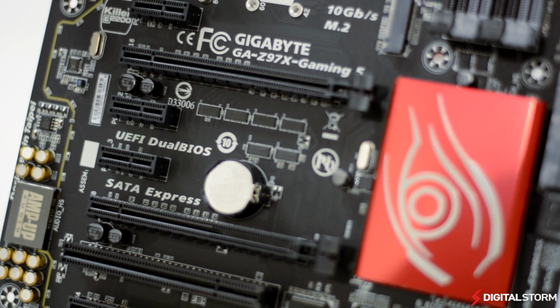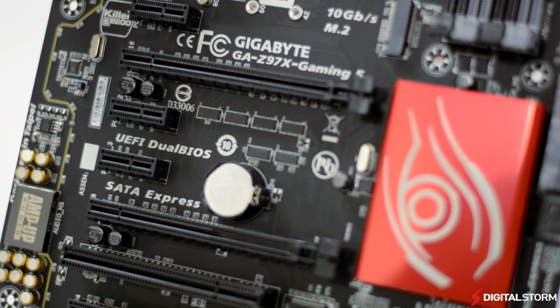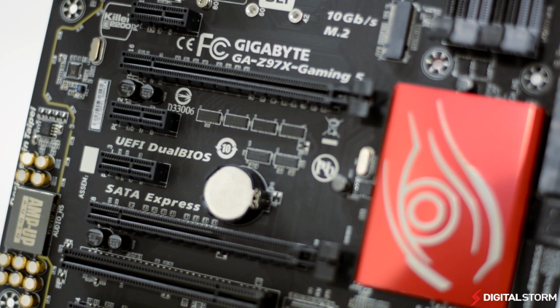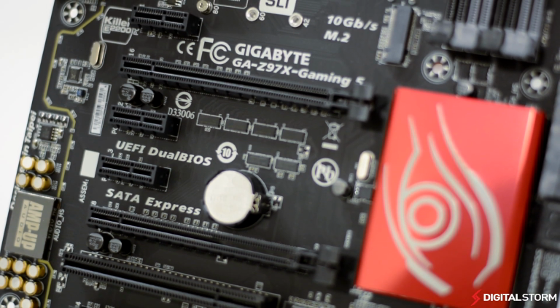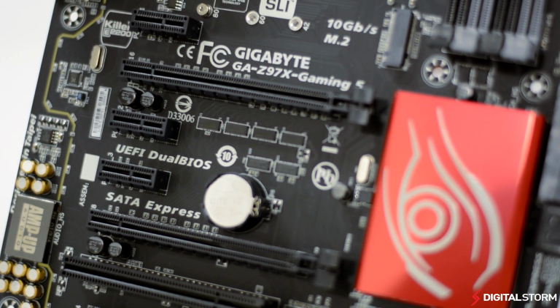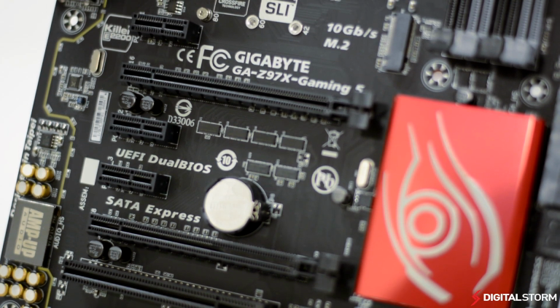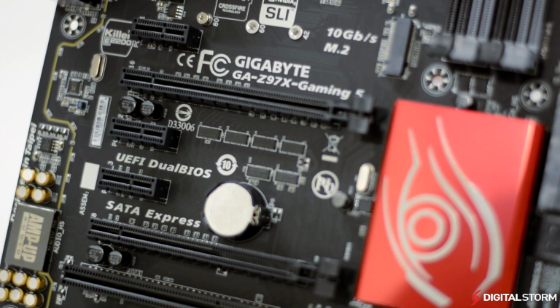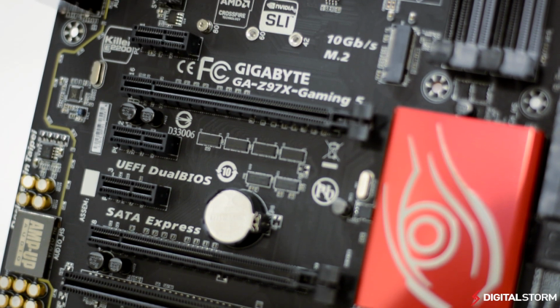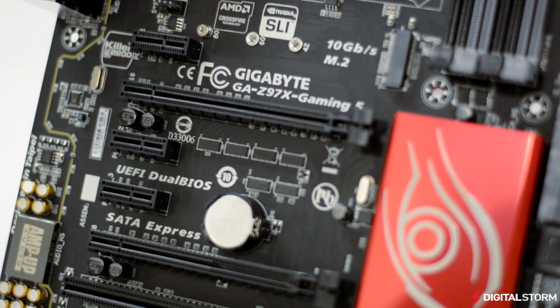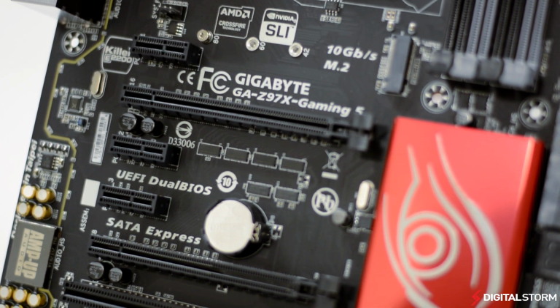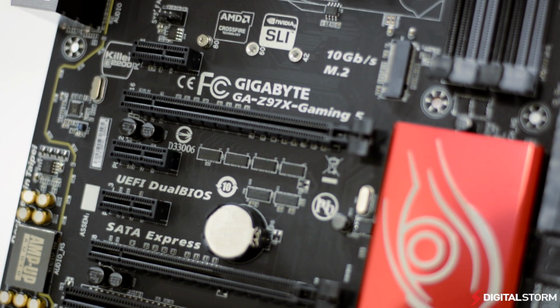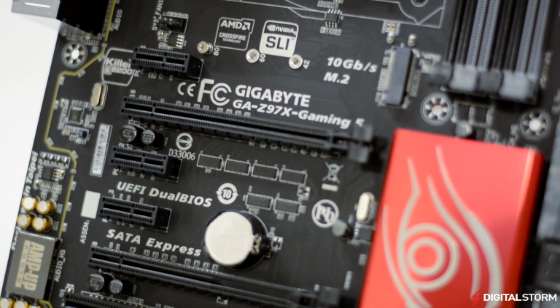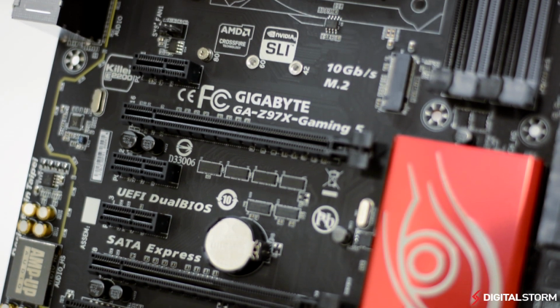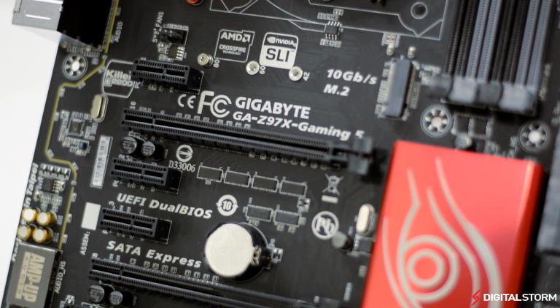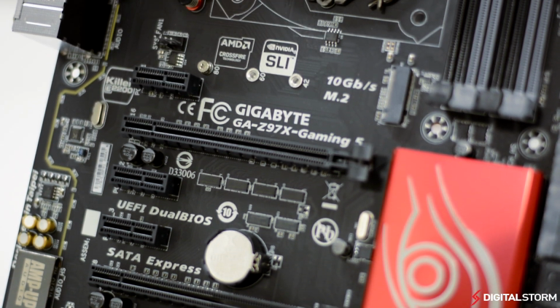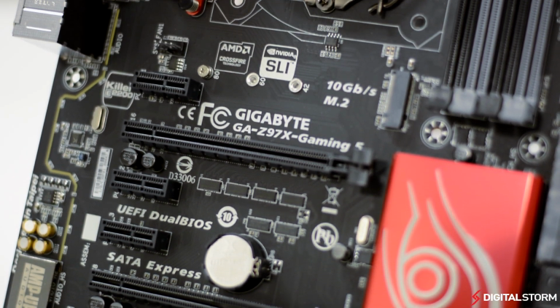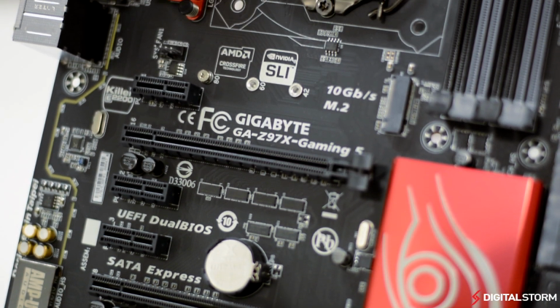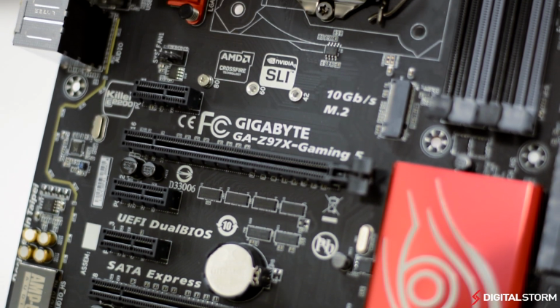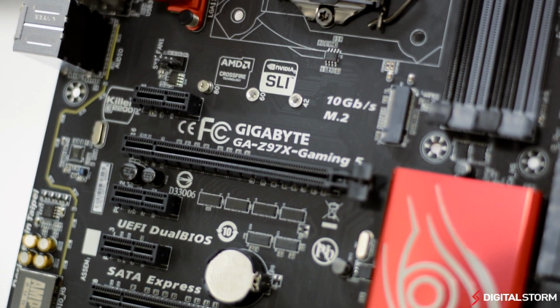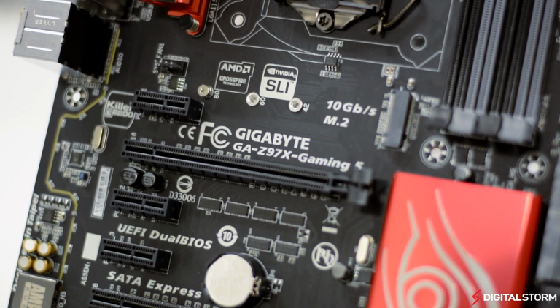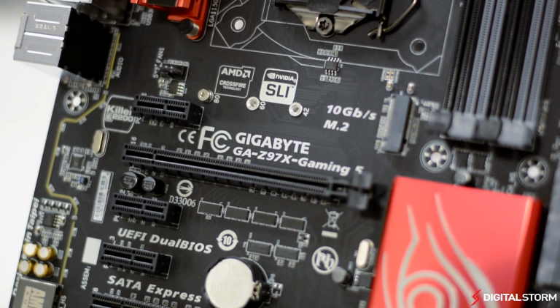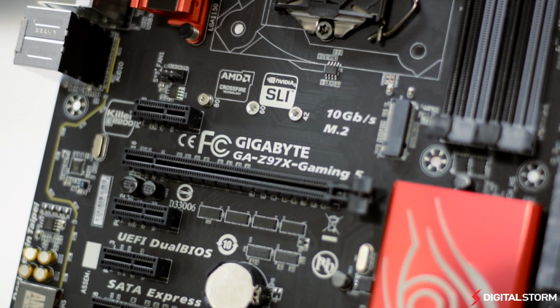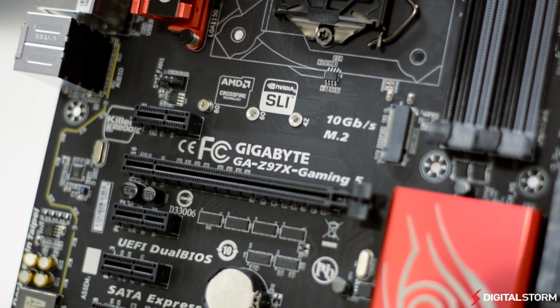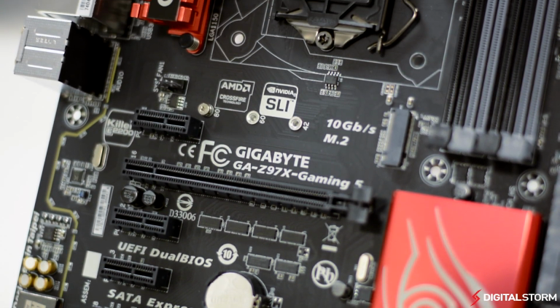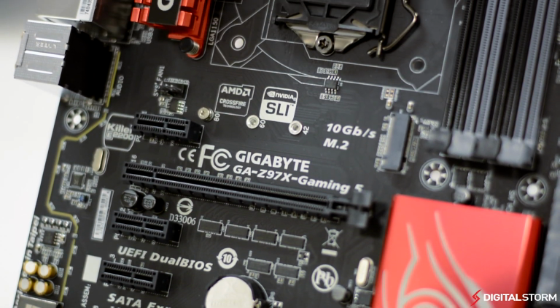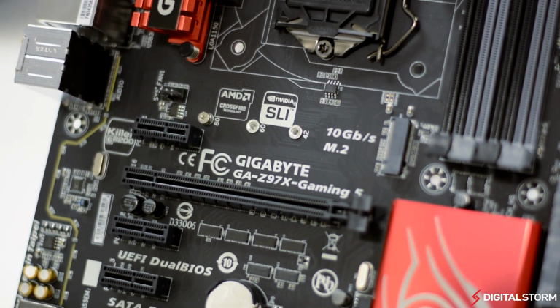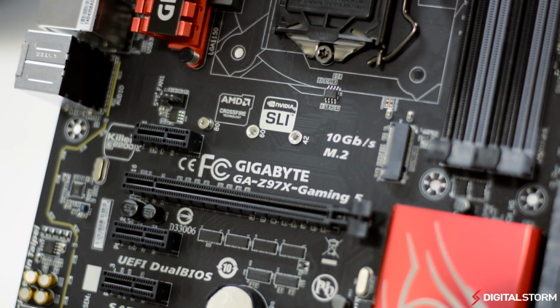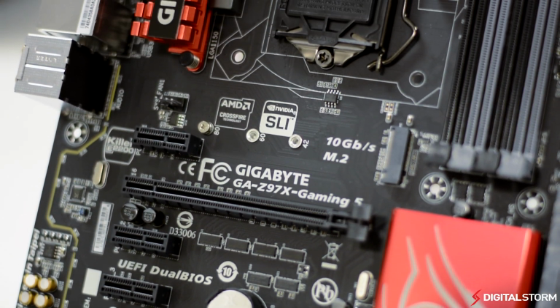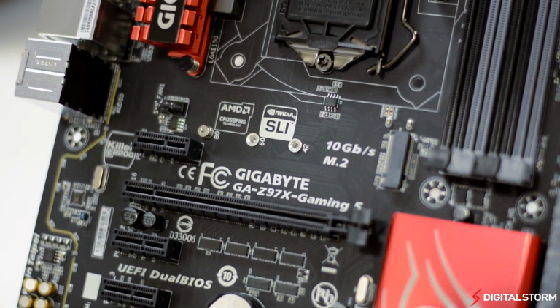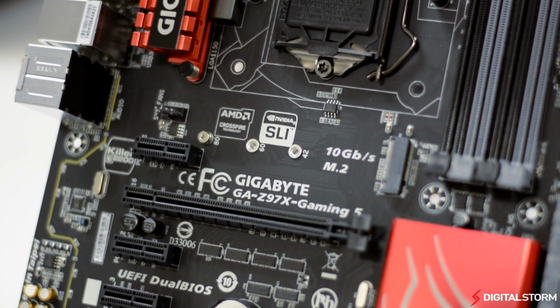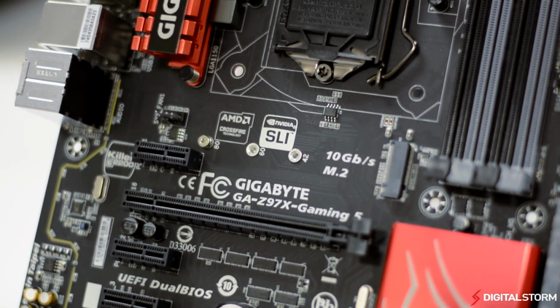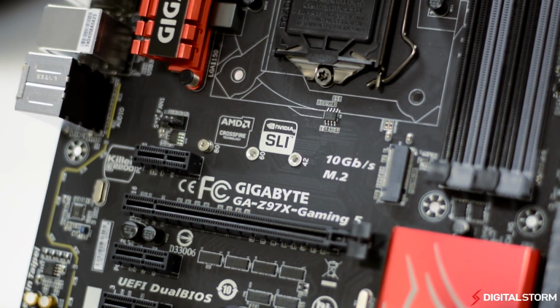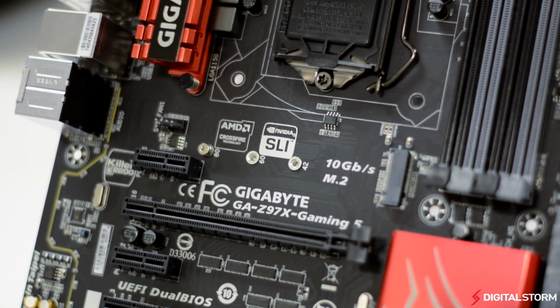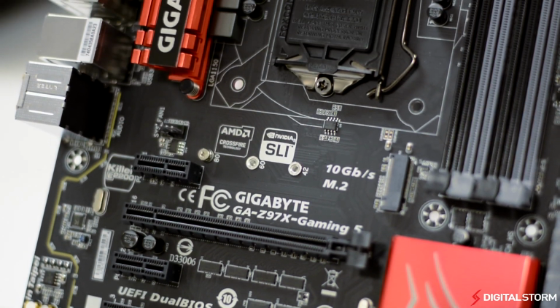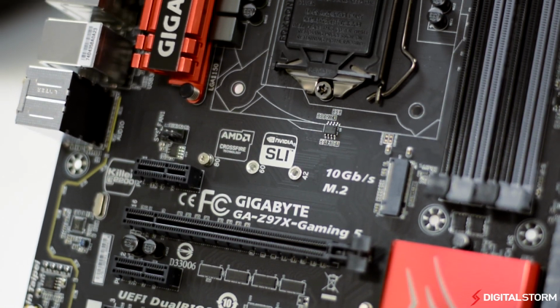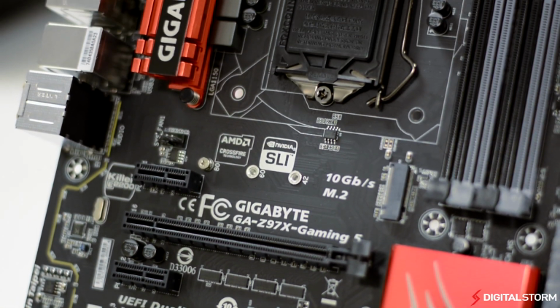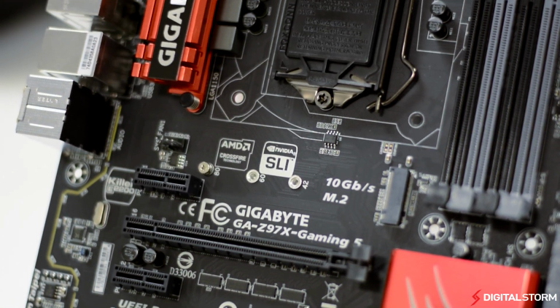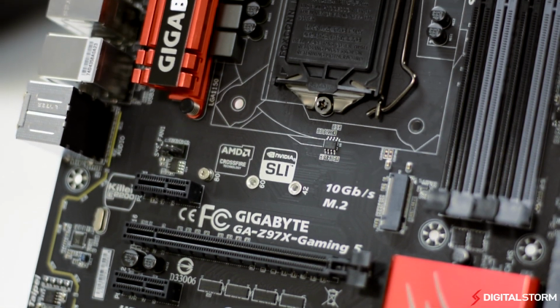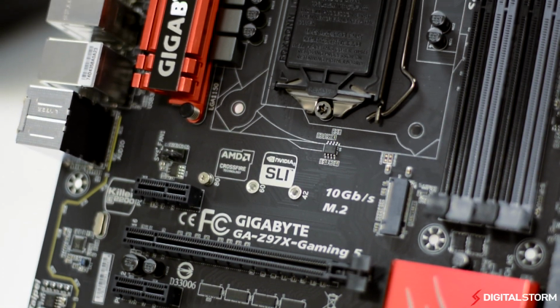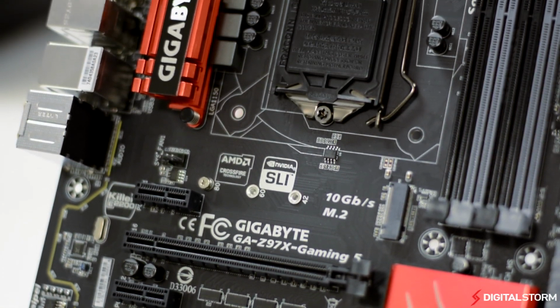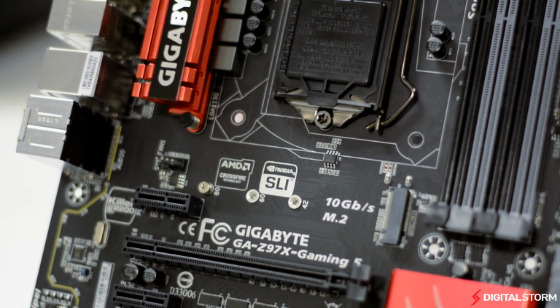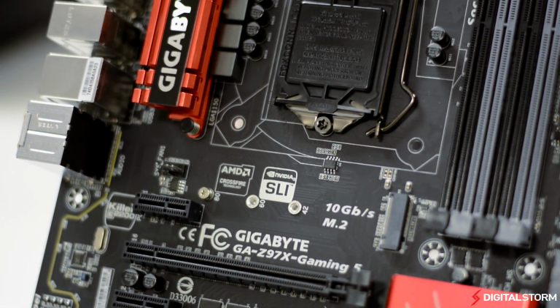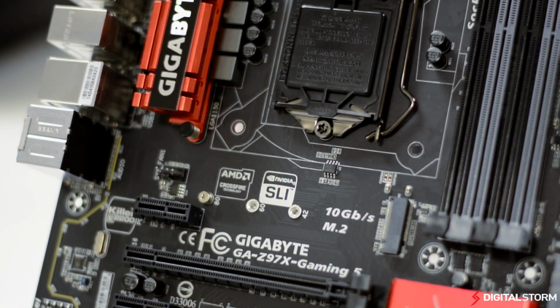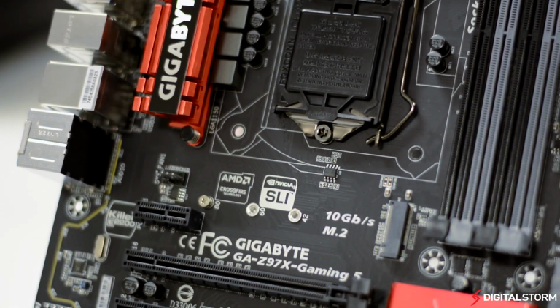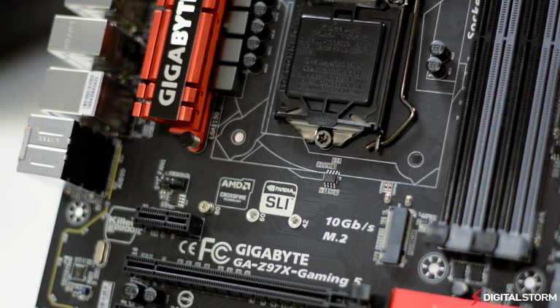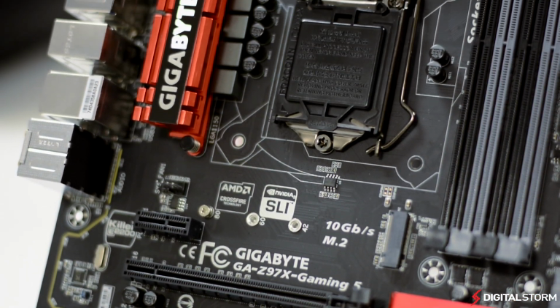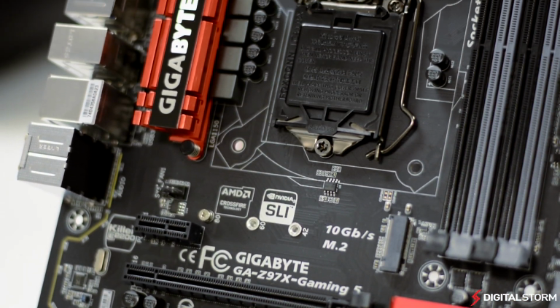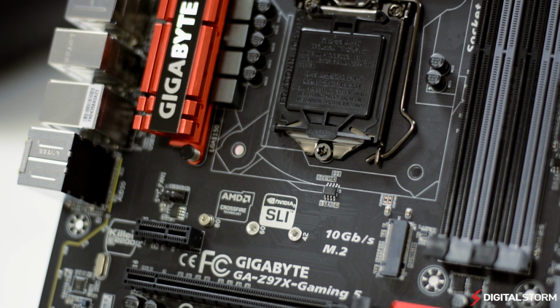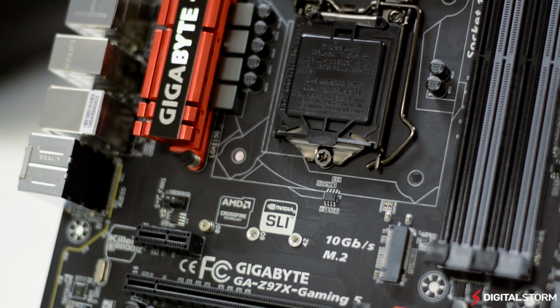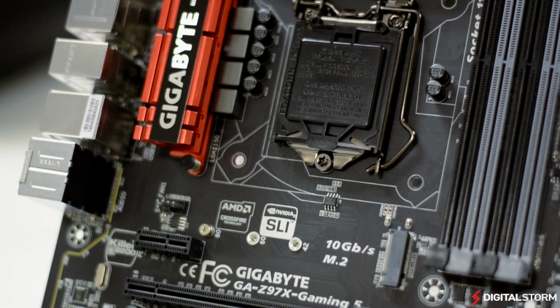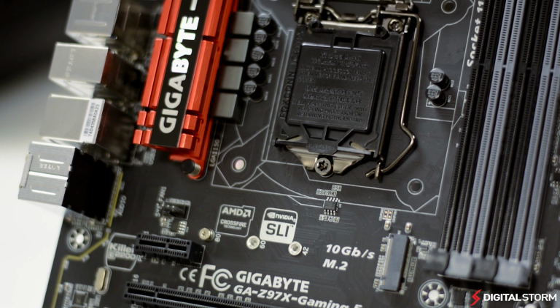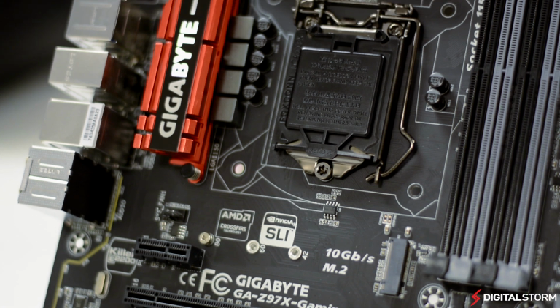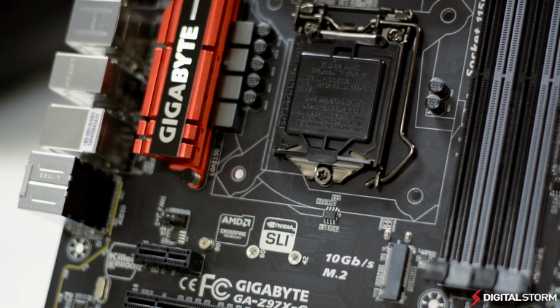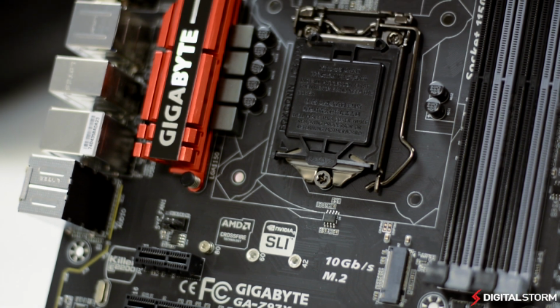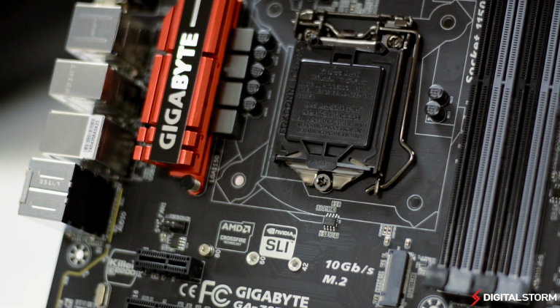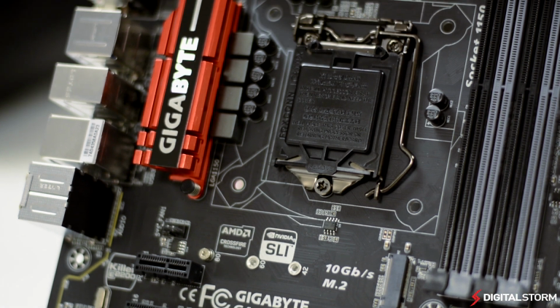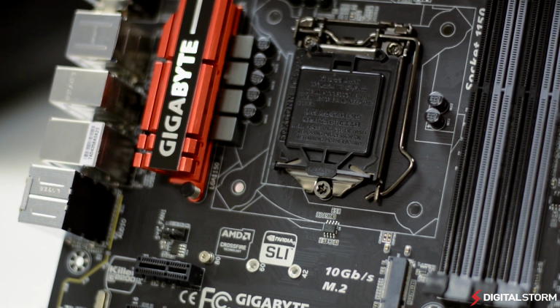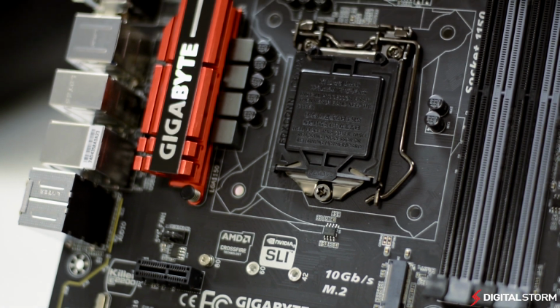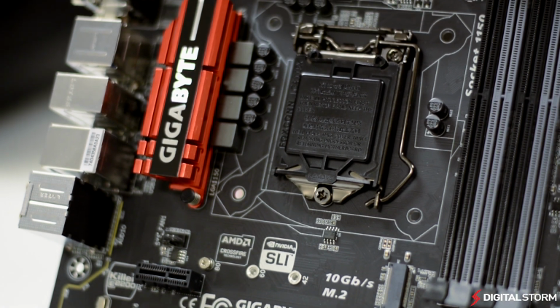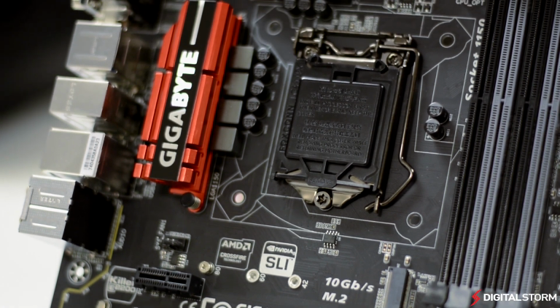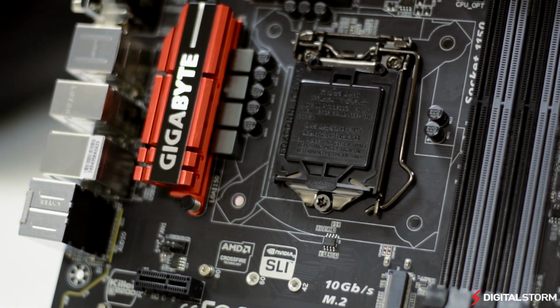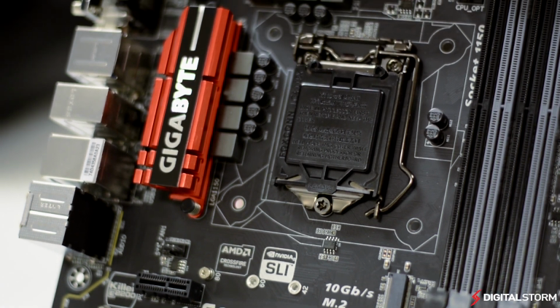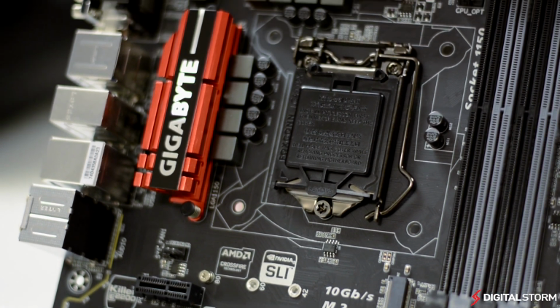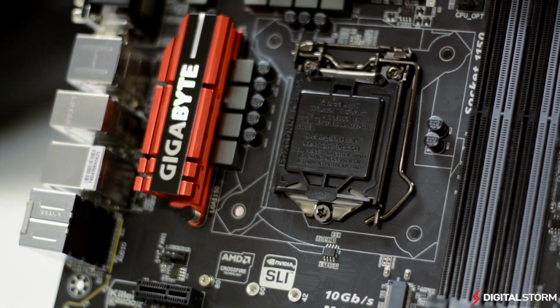There is also a total of 3 PCIe X16 lanes which are capable of handling 3-way Crossfire and 2-way SLI.